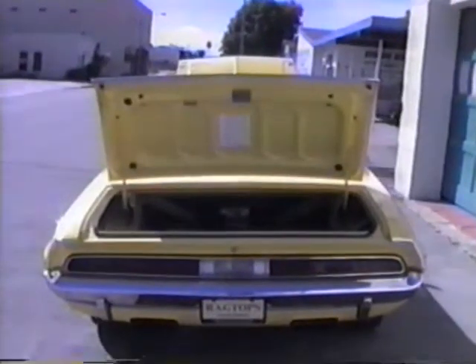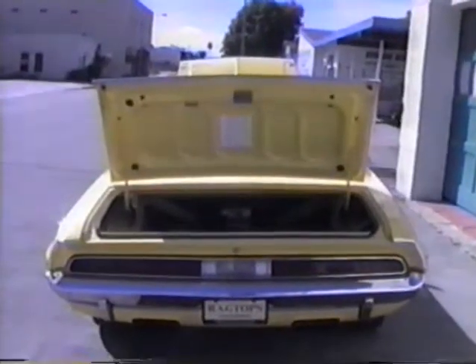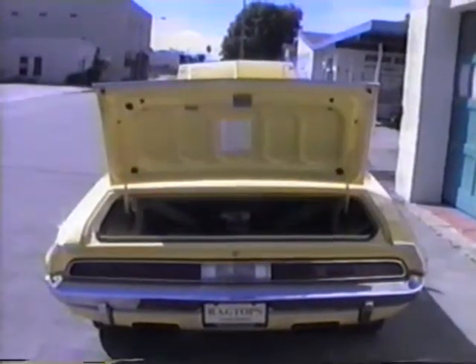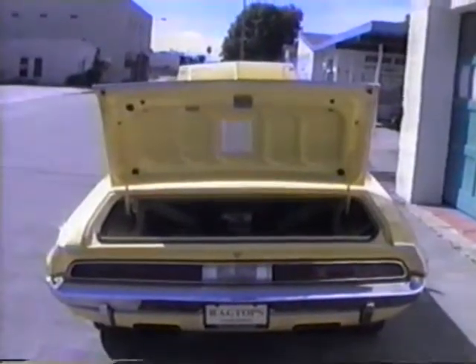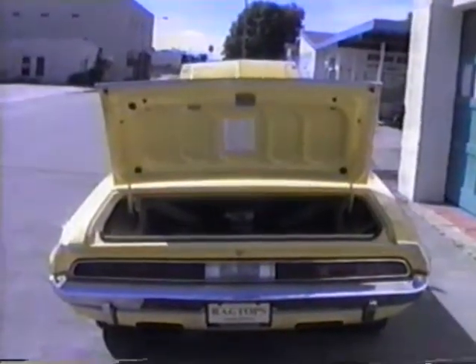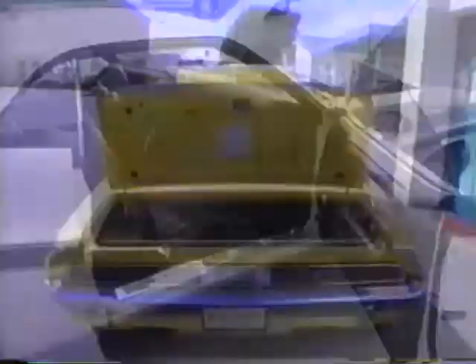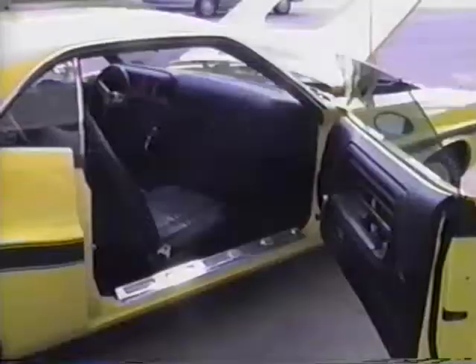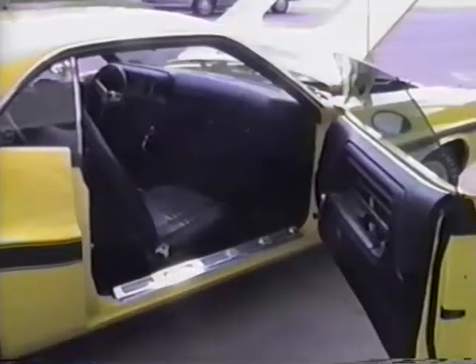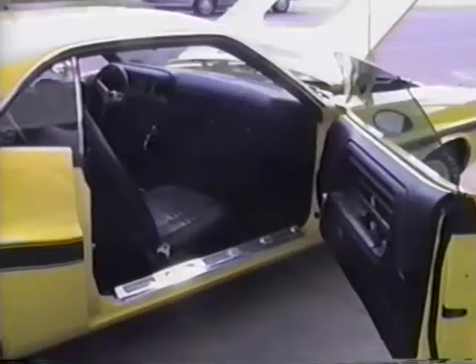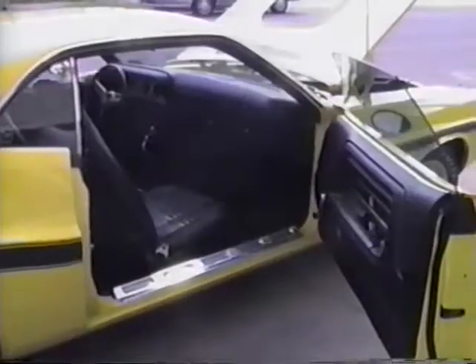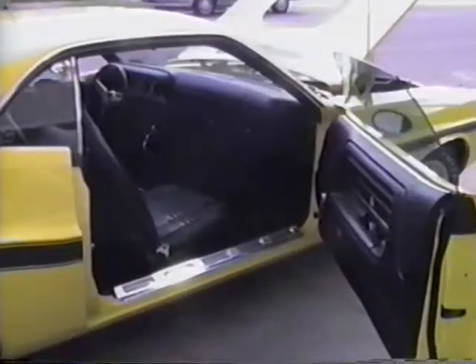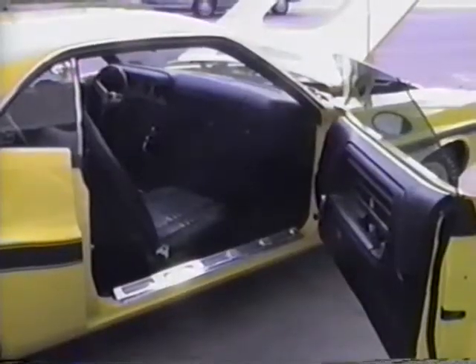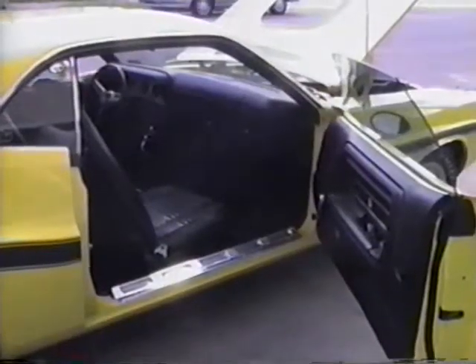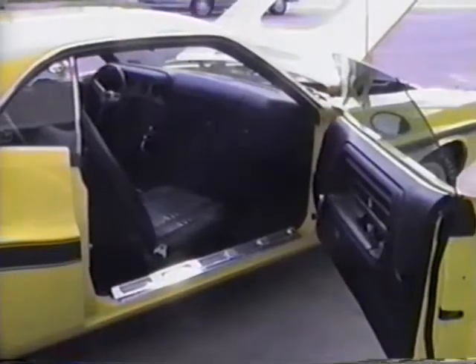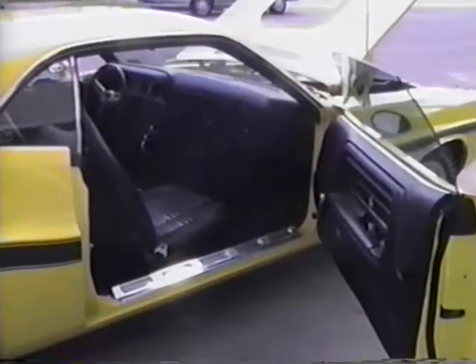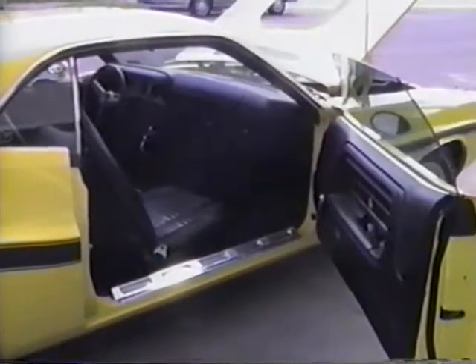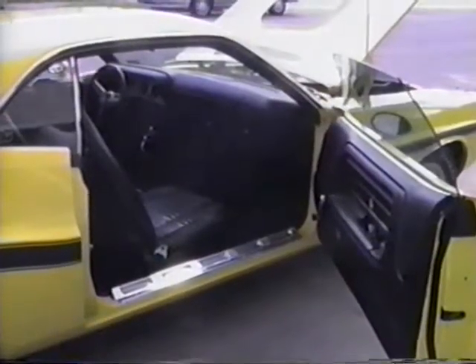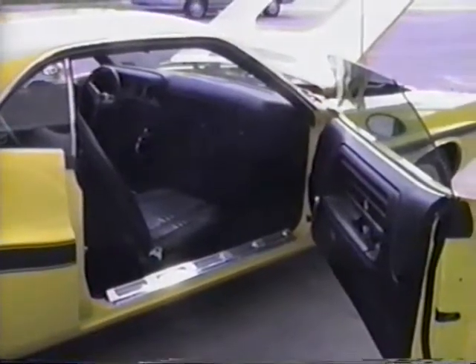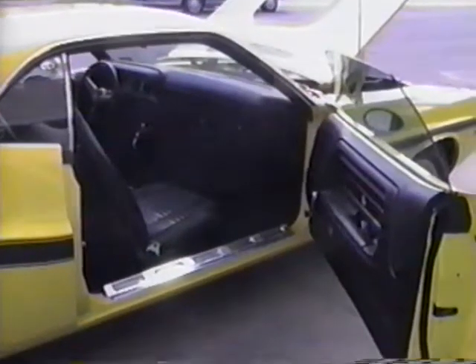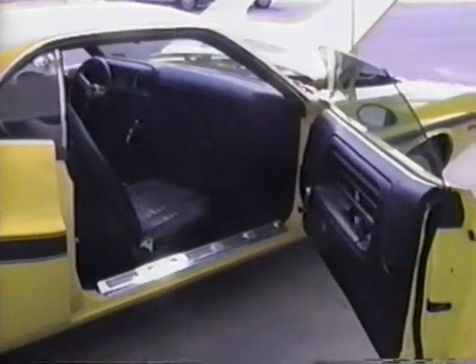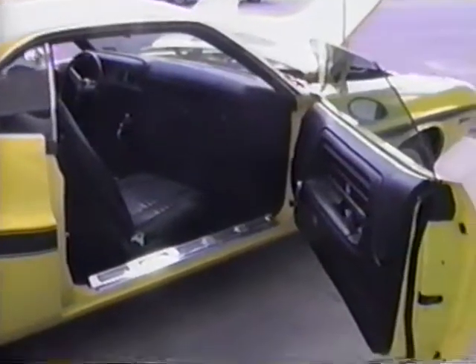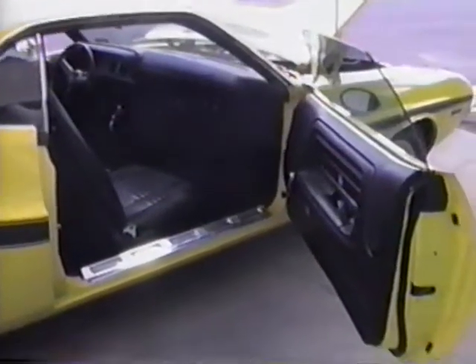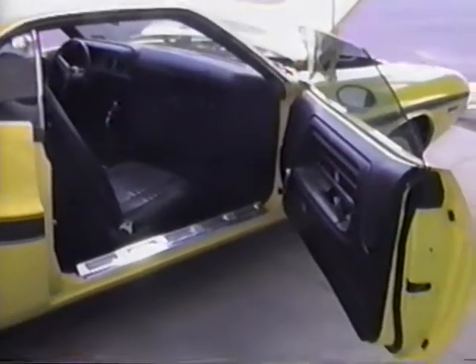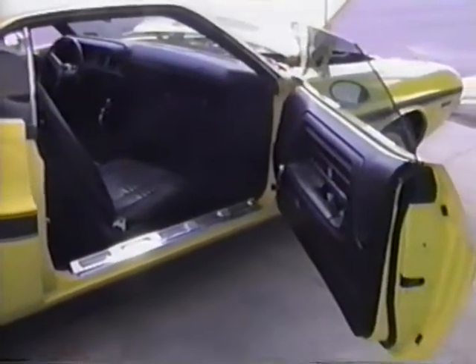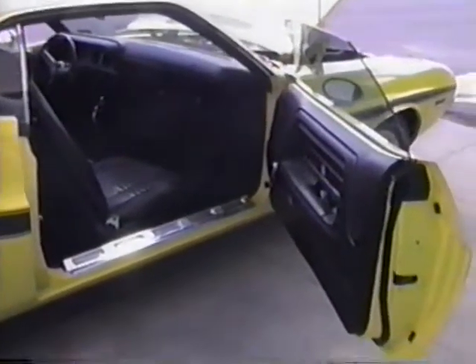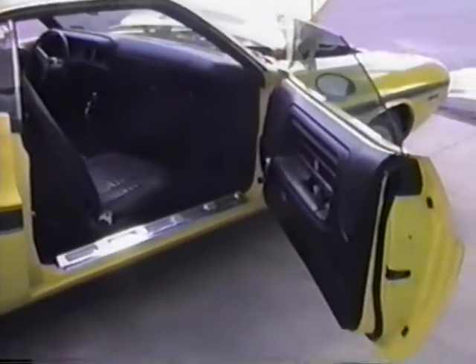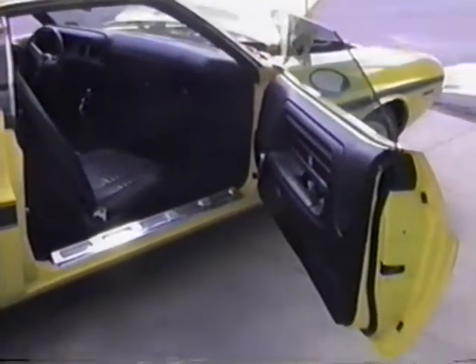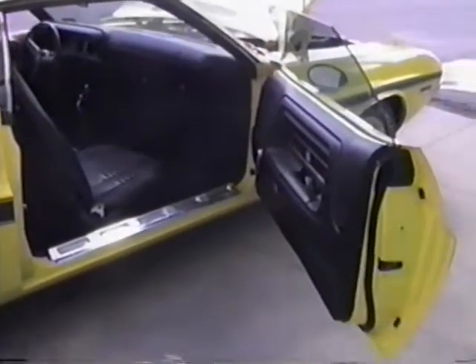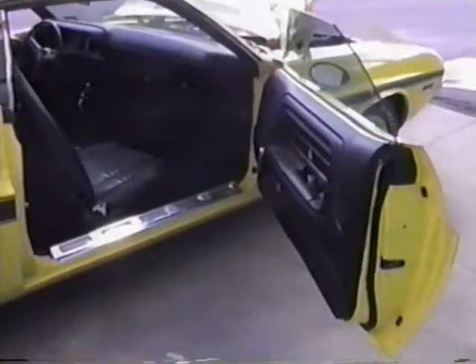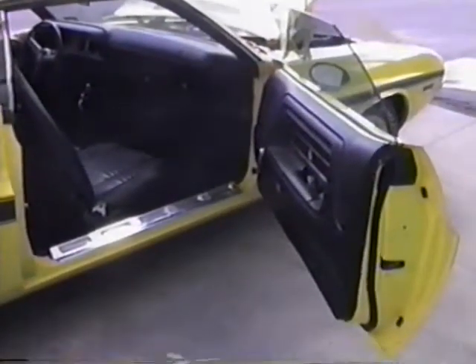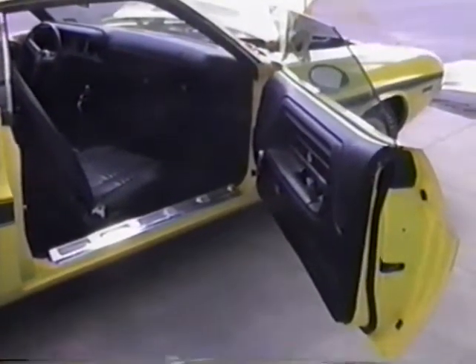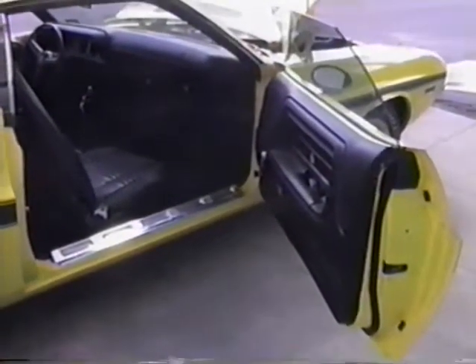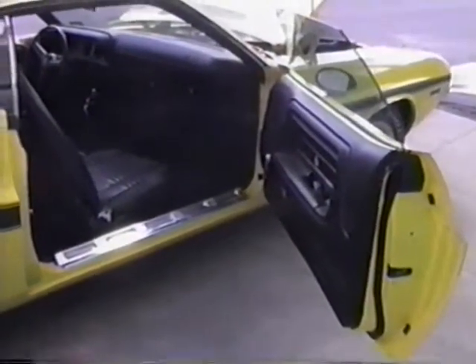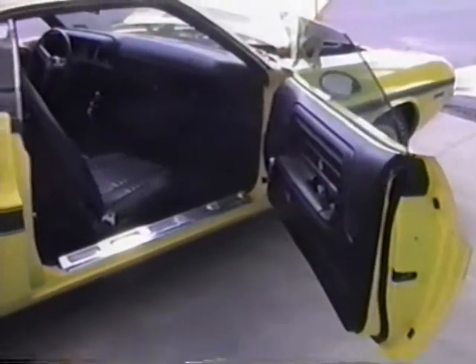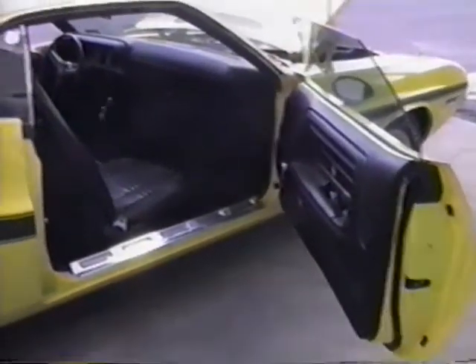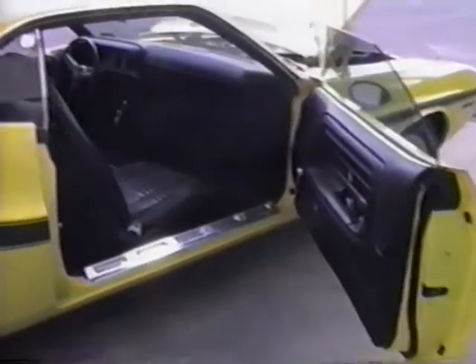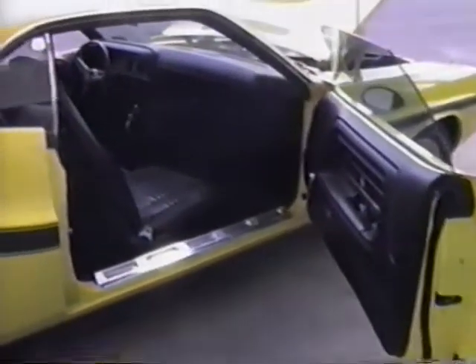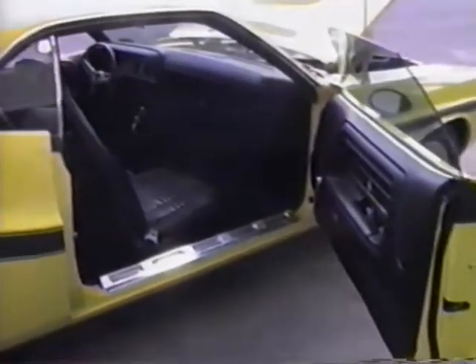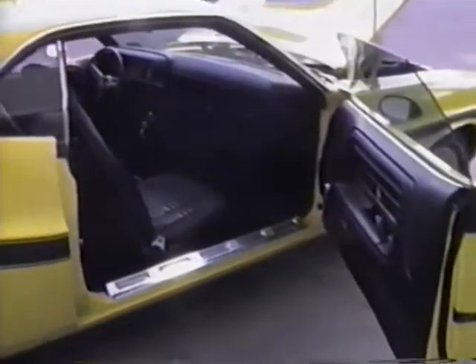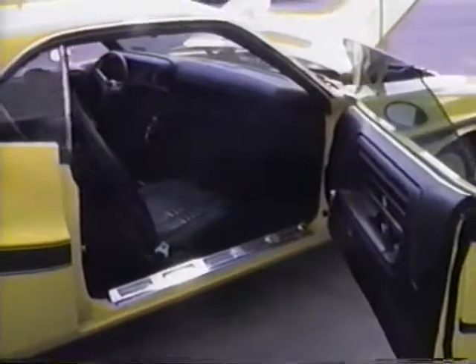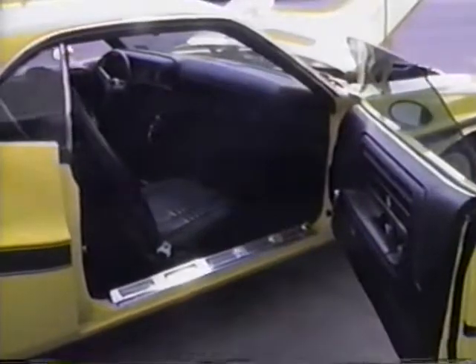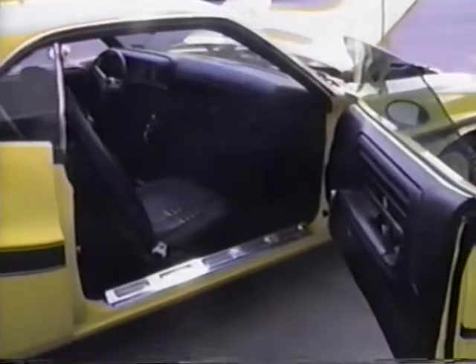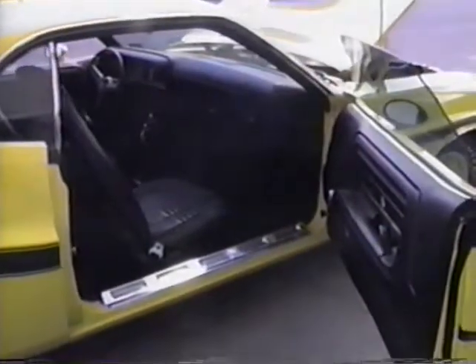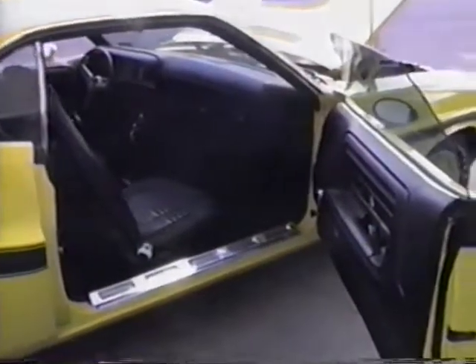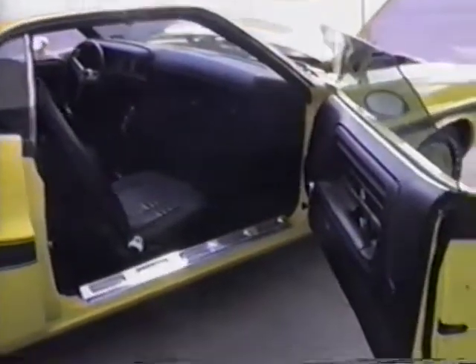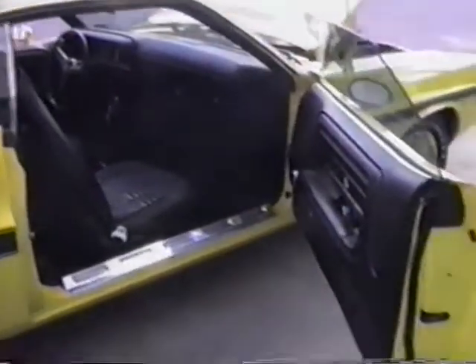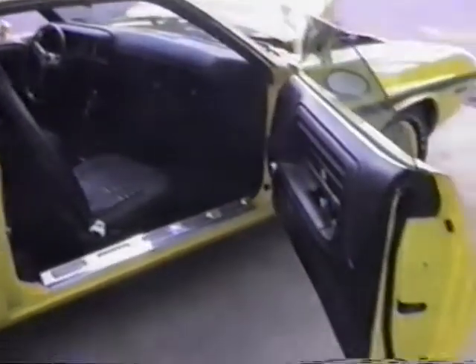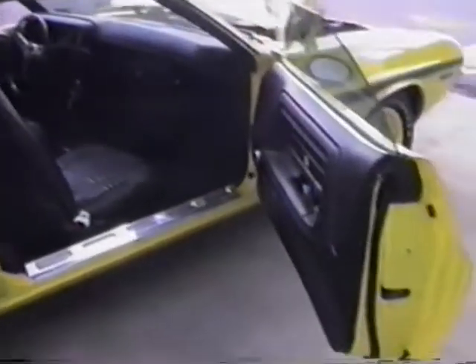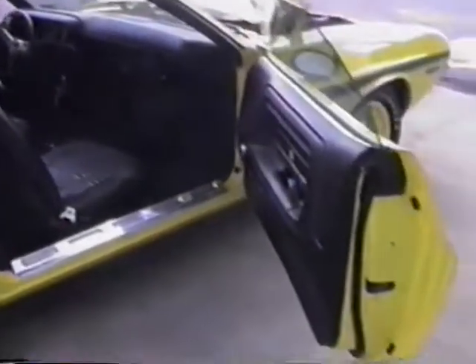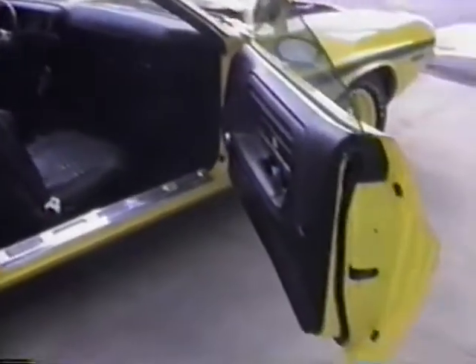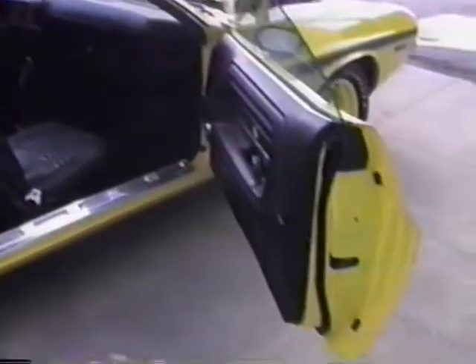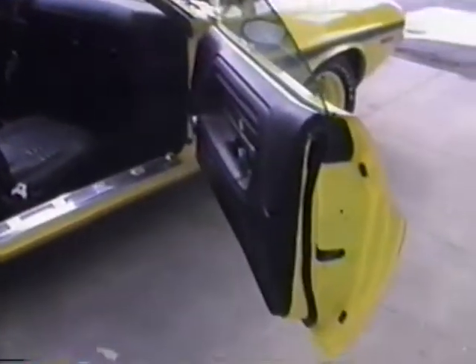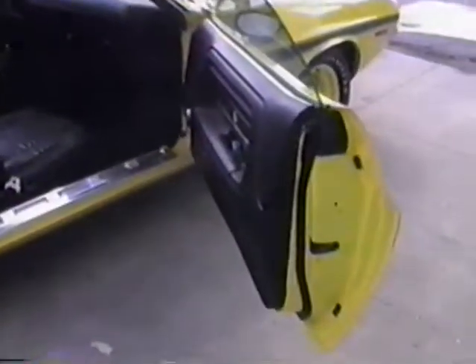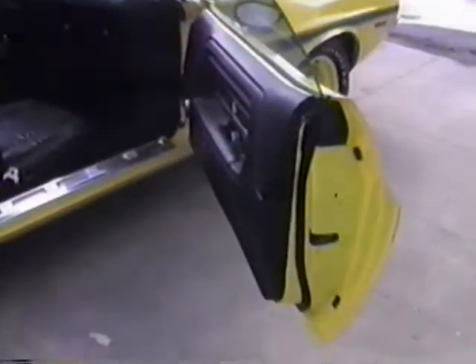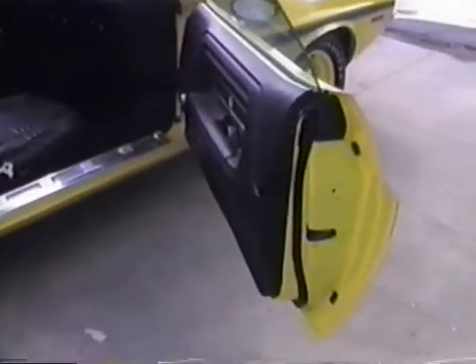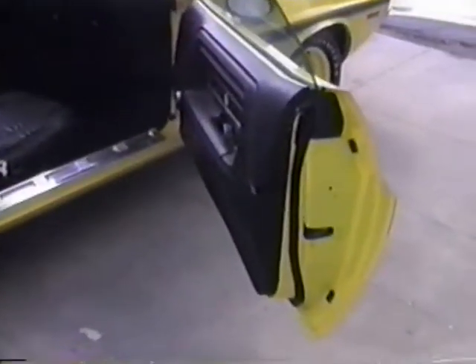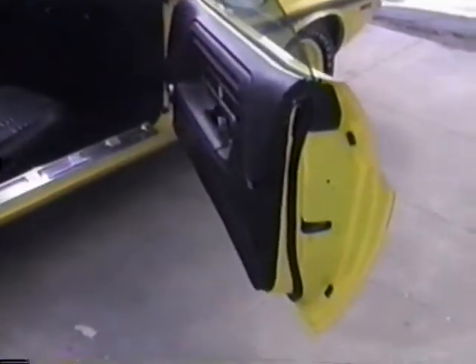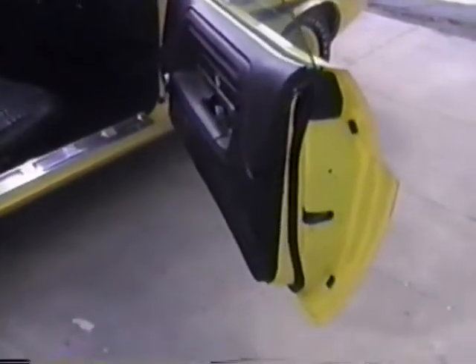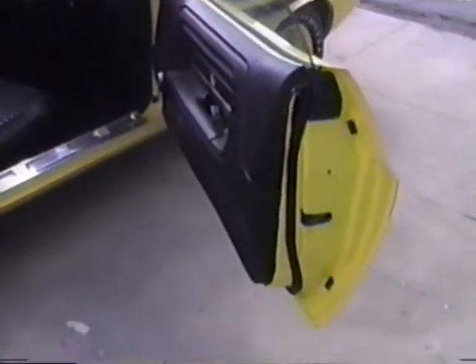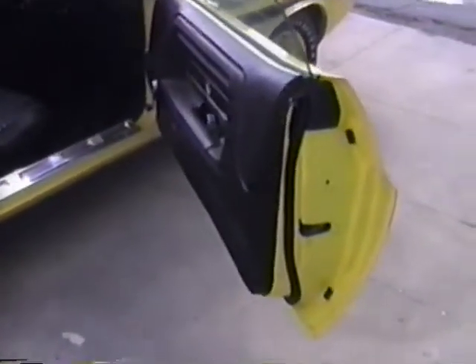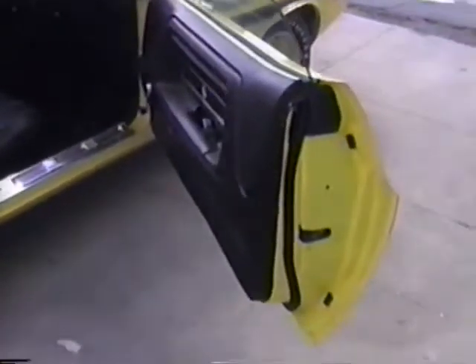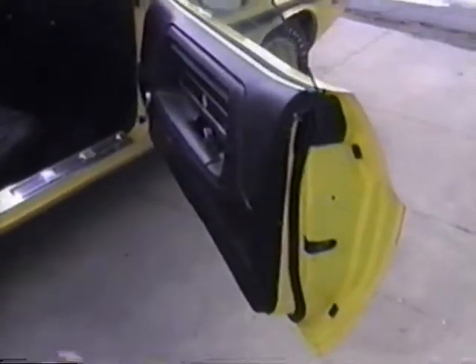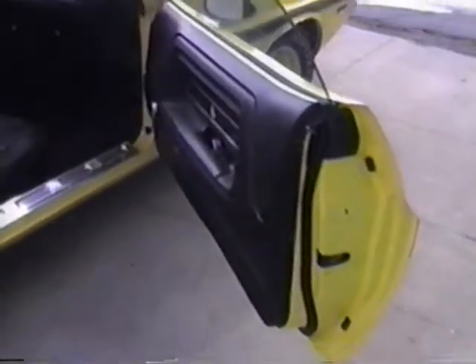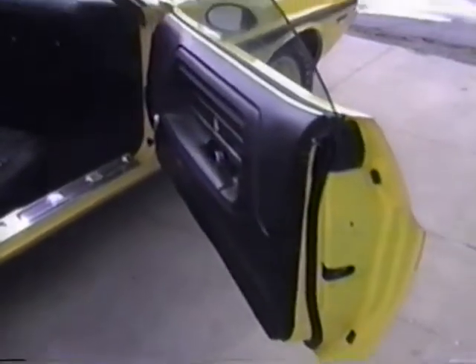Going into the passenger side of the car, we find very clean door panels and interior on this side as well. Nice clean door jams.